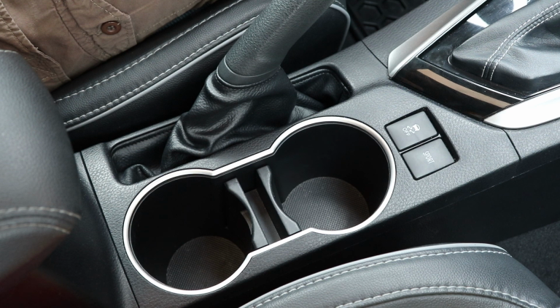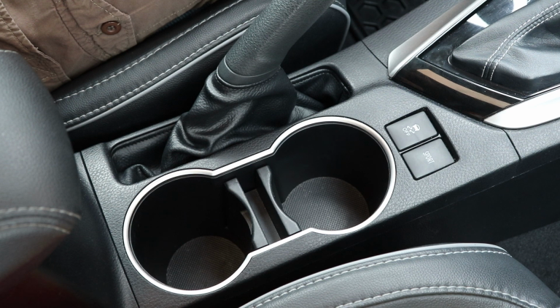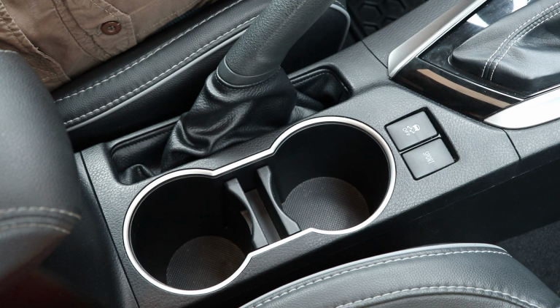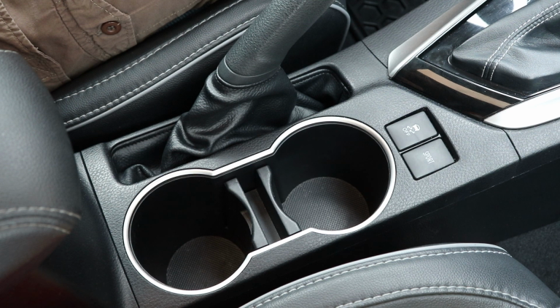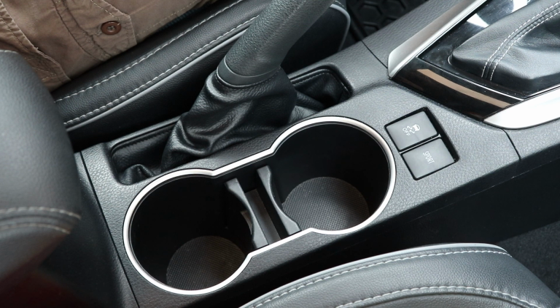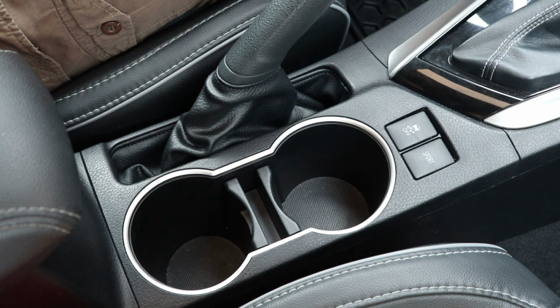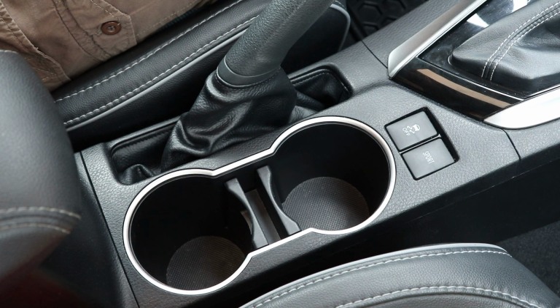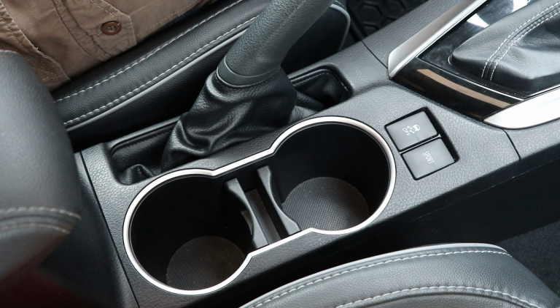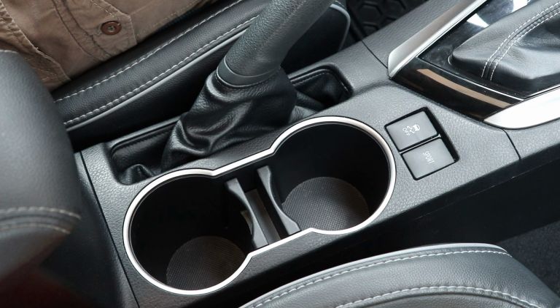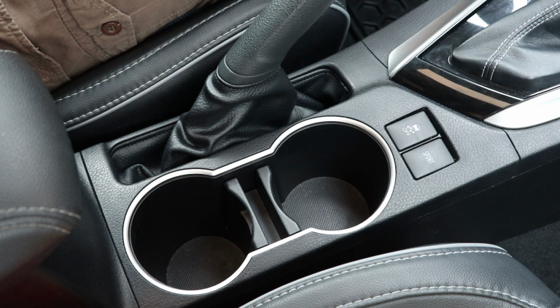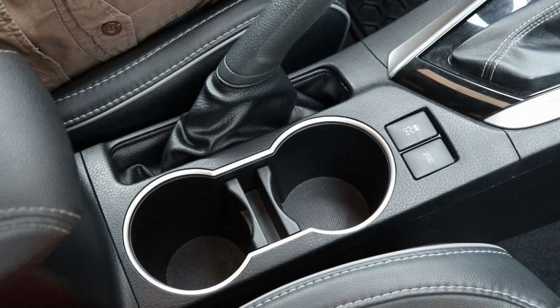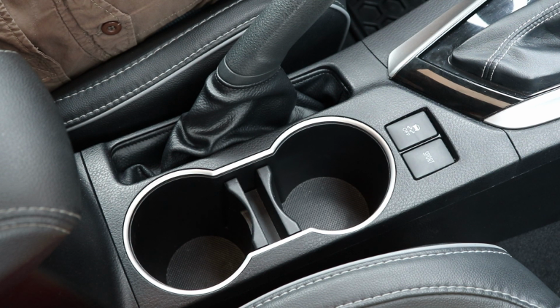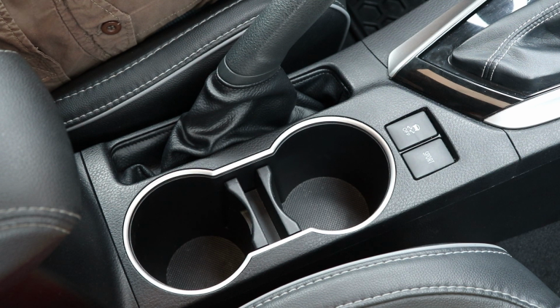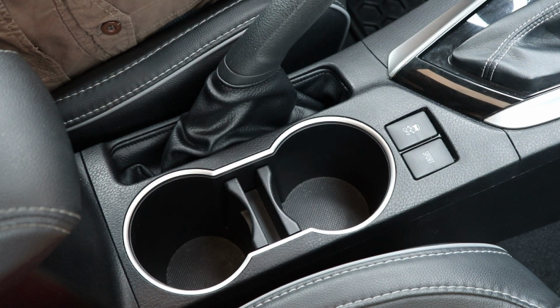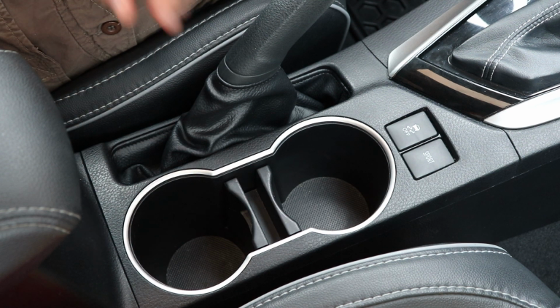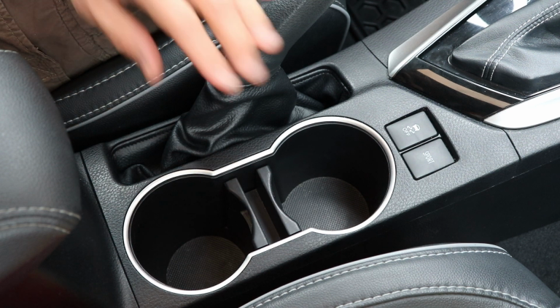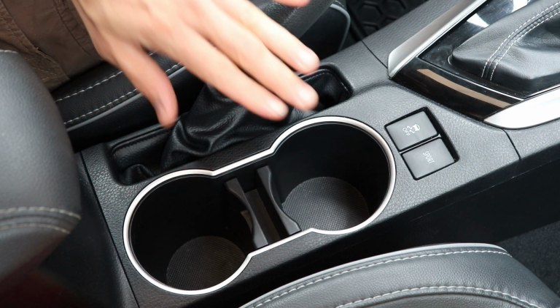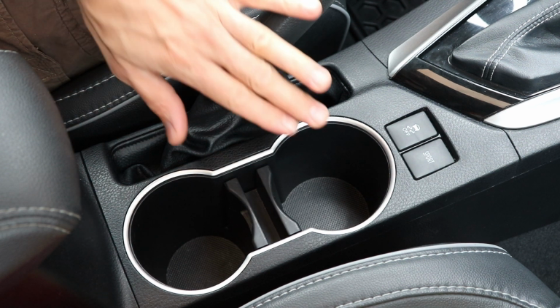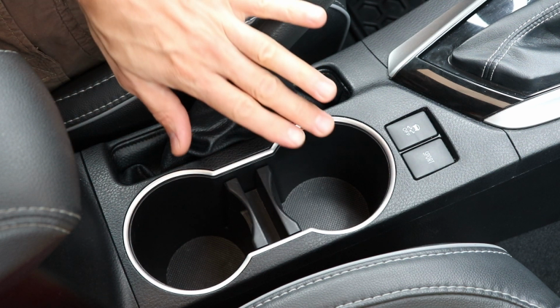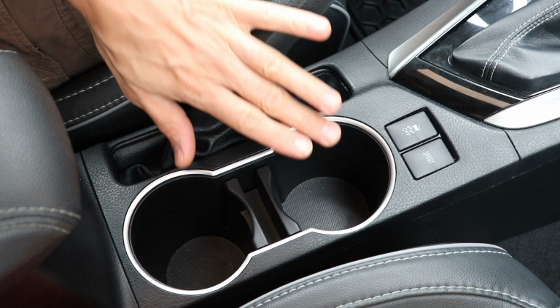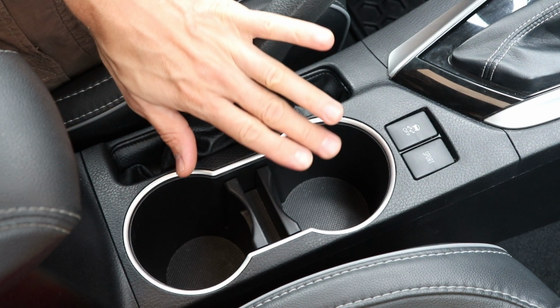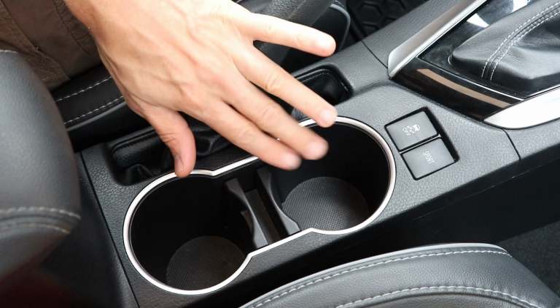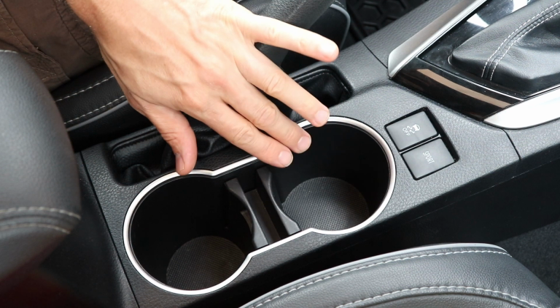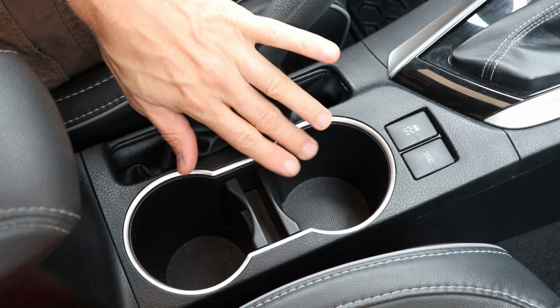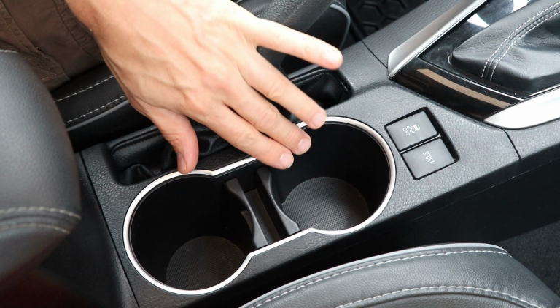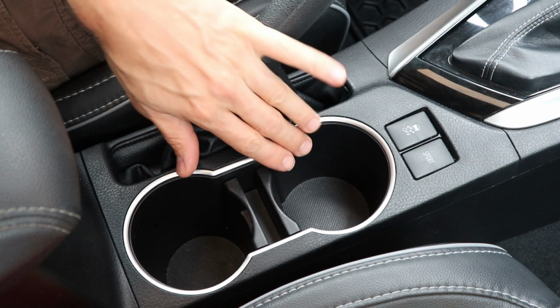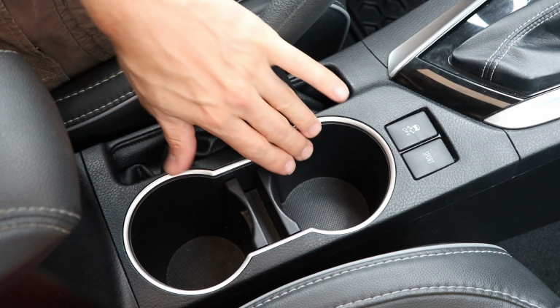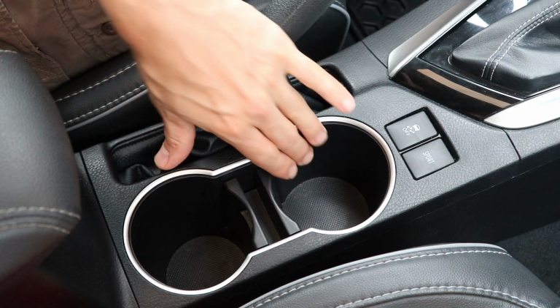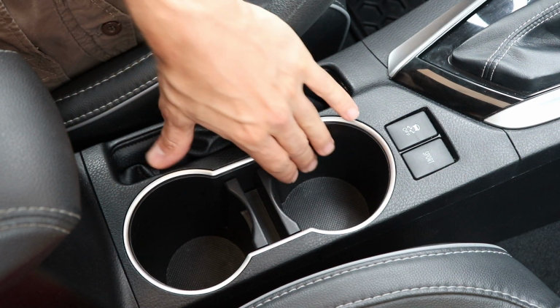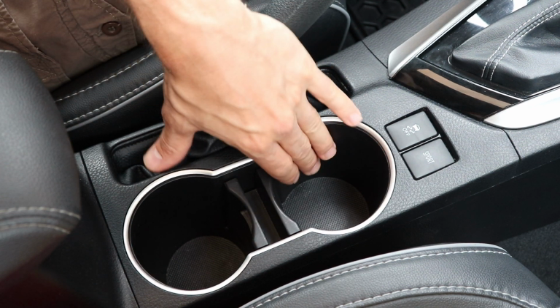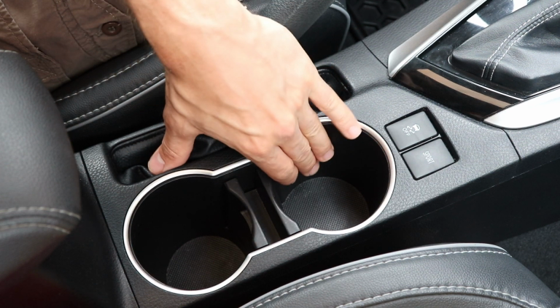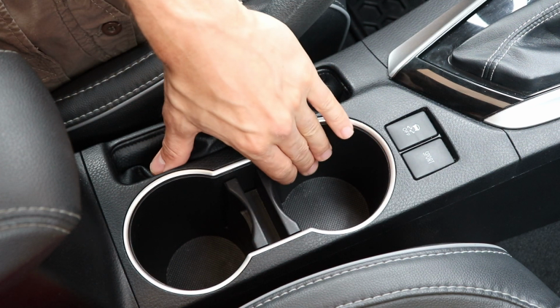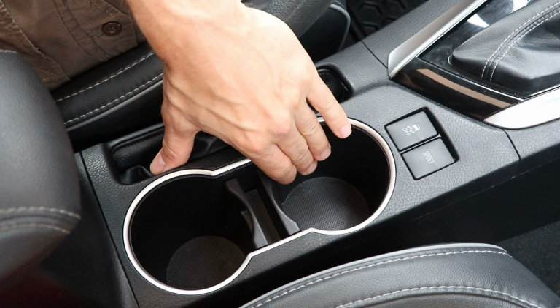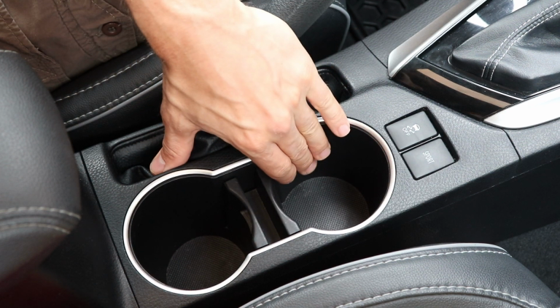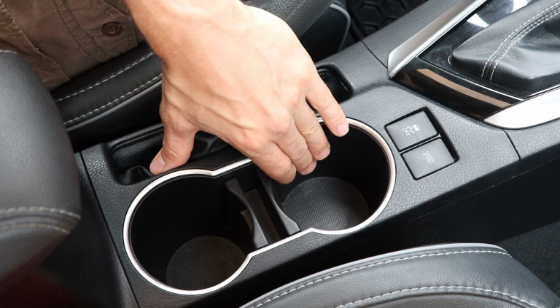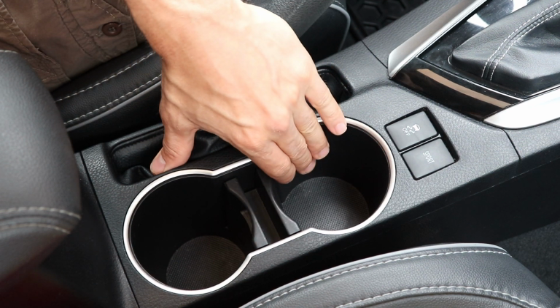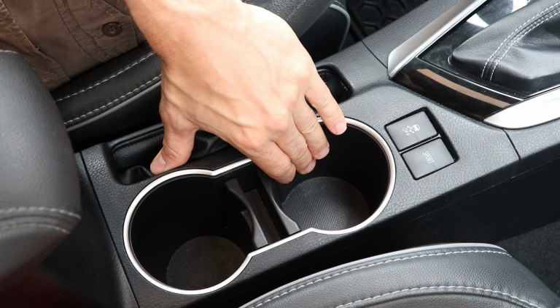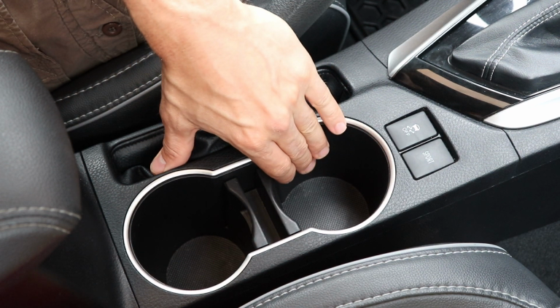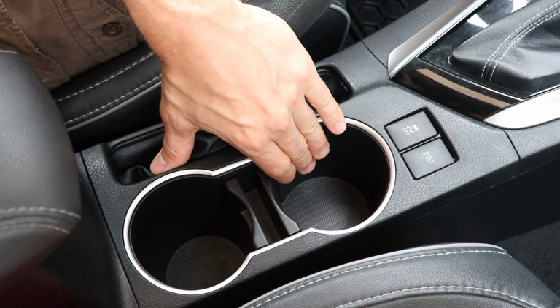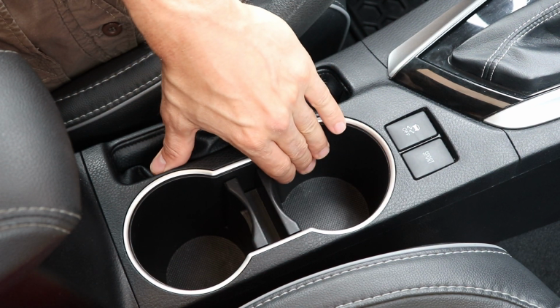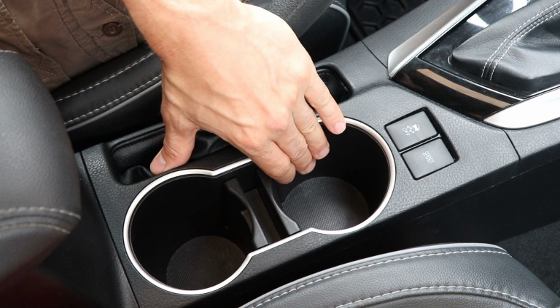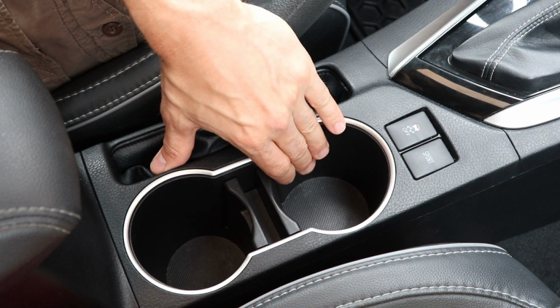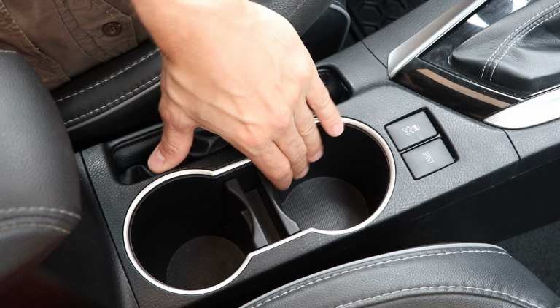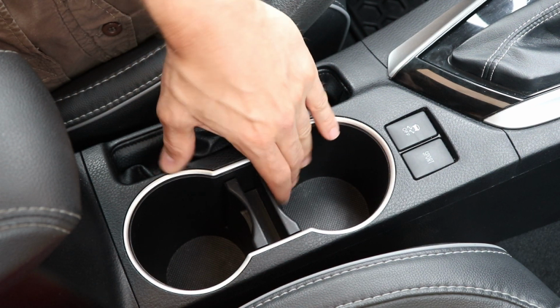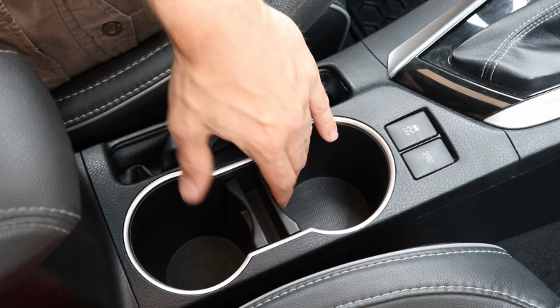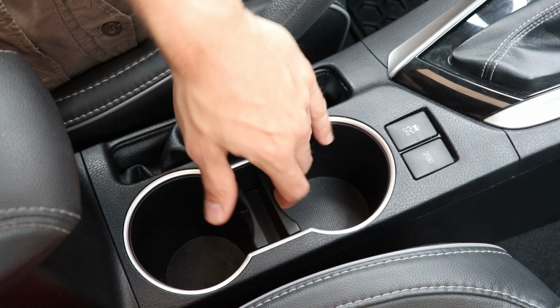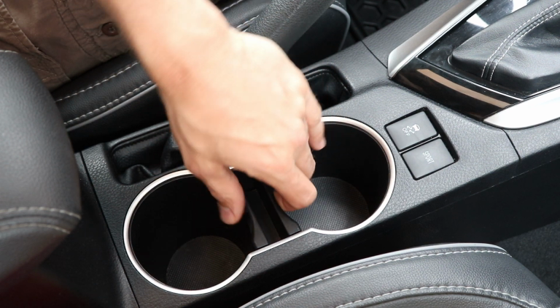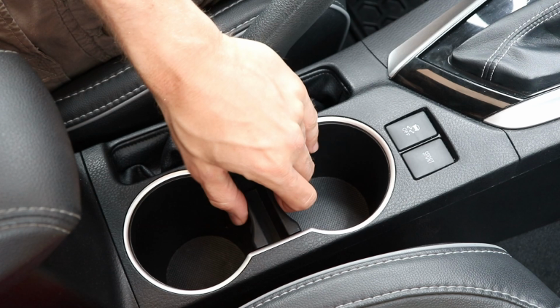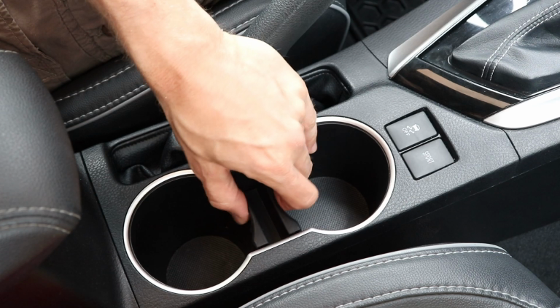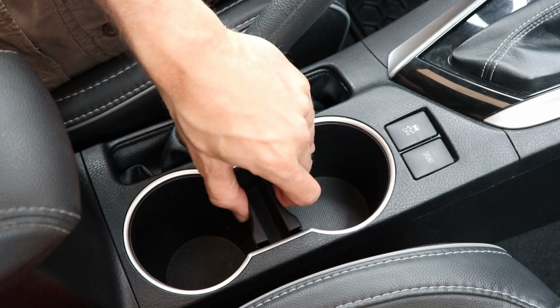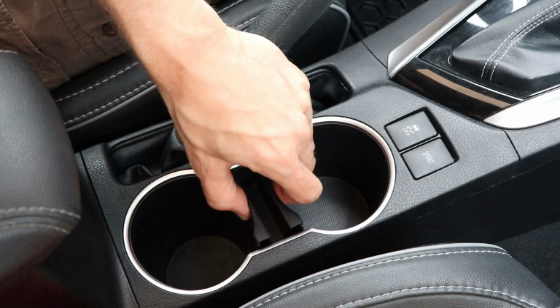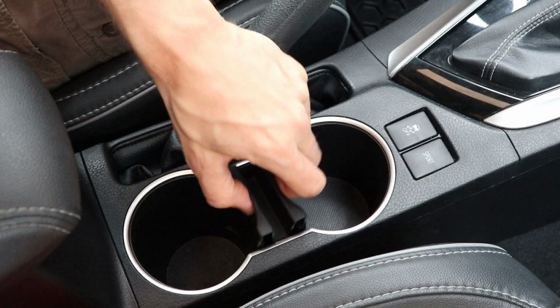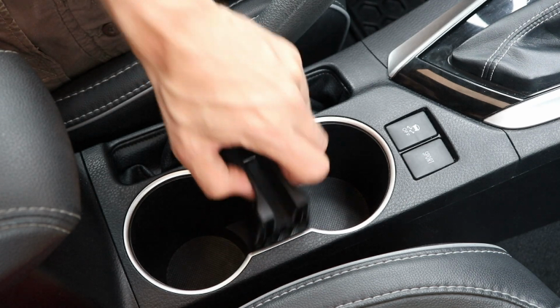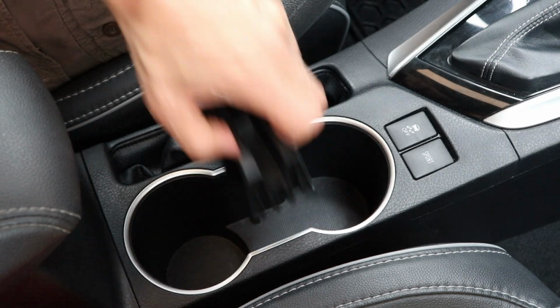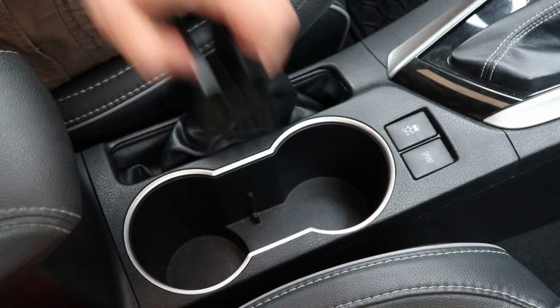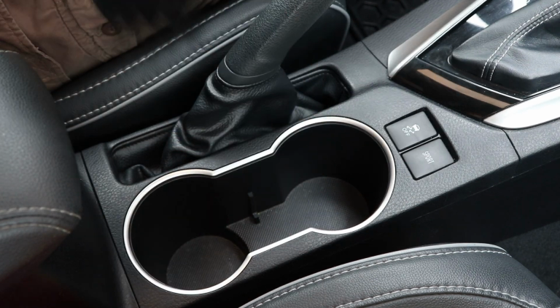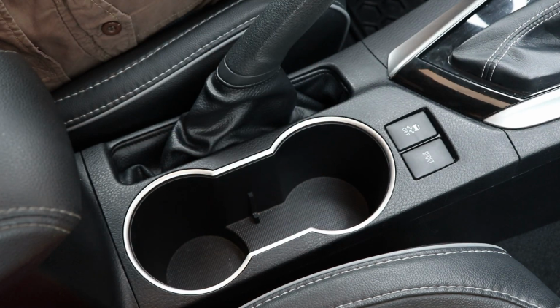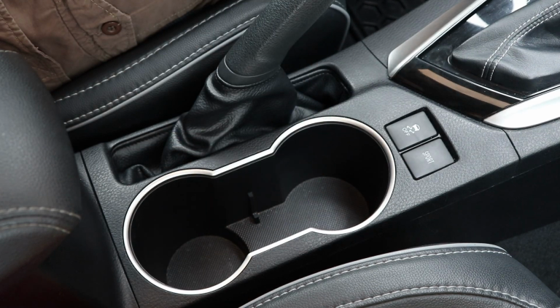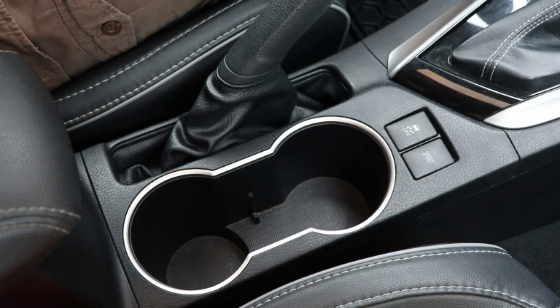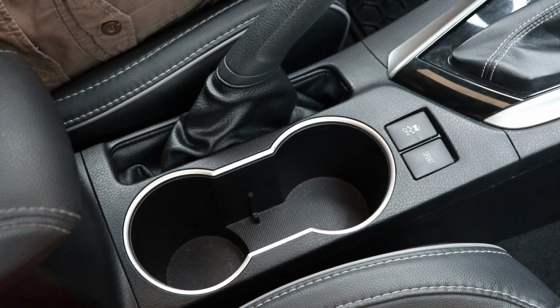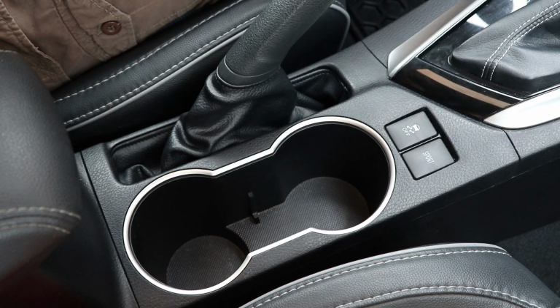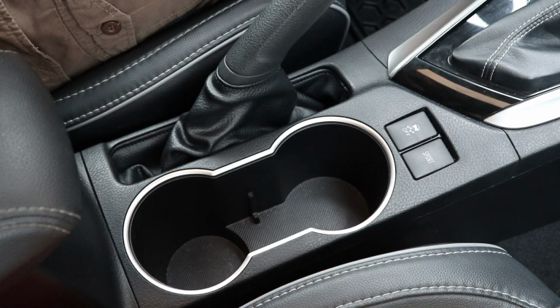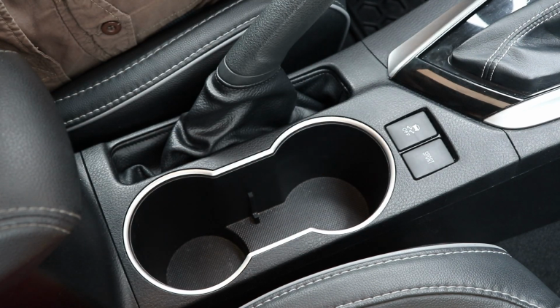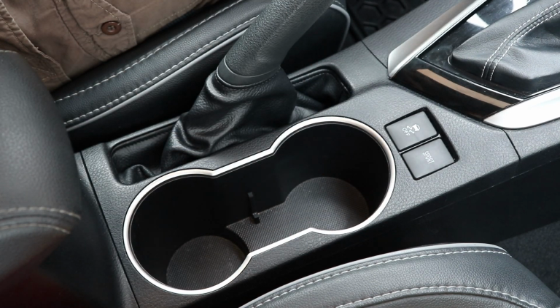Hey guys! Today I'll show you how to remove the cup holder out of the center console on a 2014 Toyota Corolla.